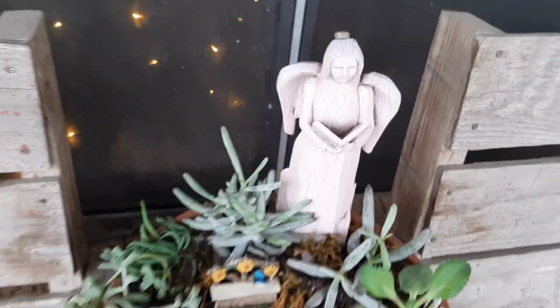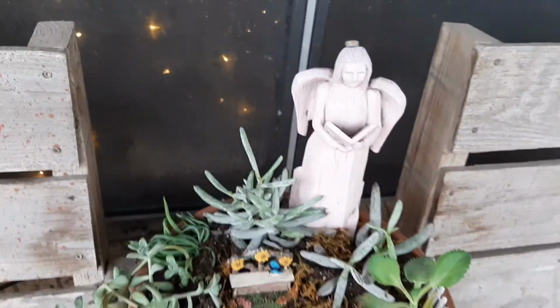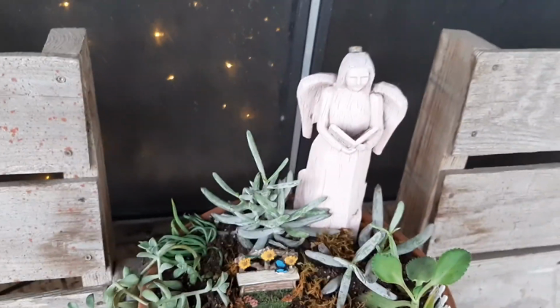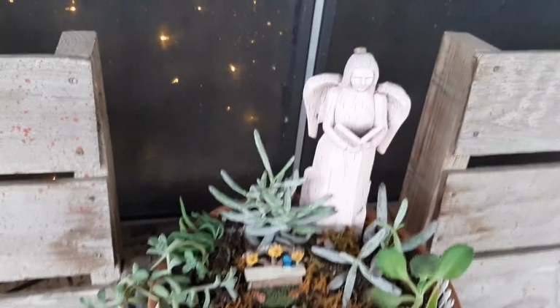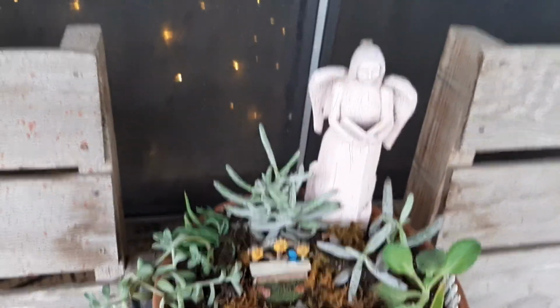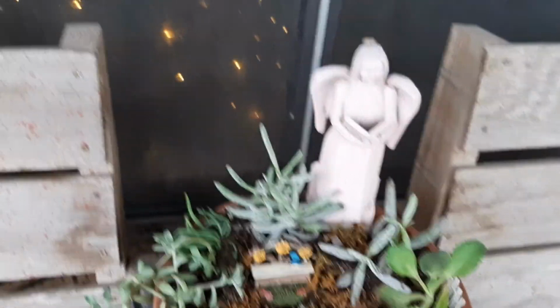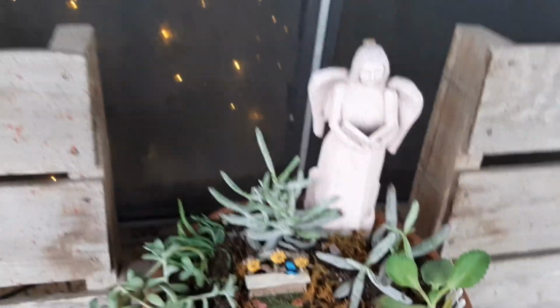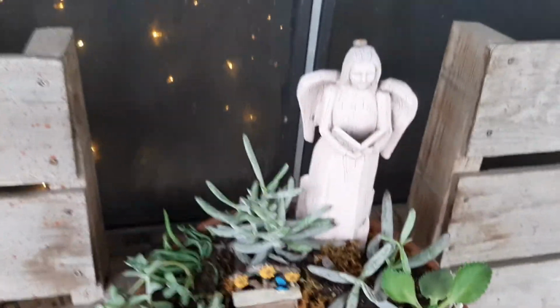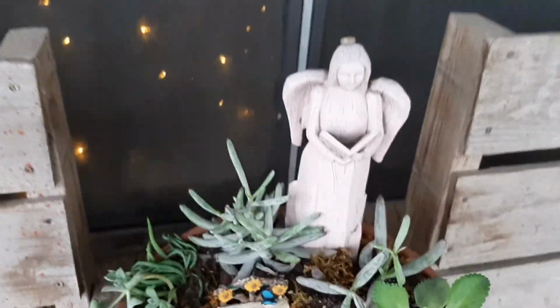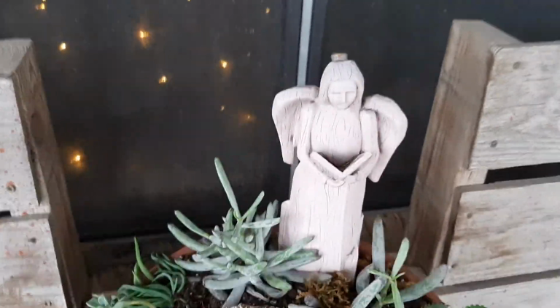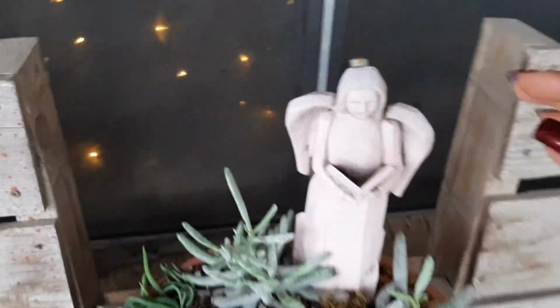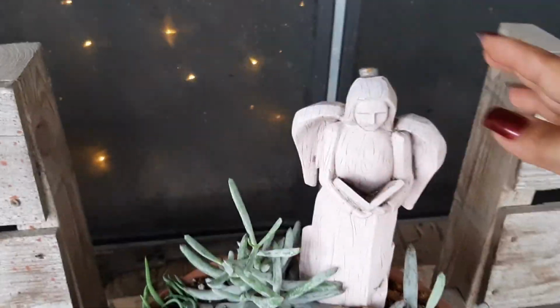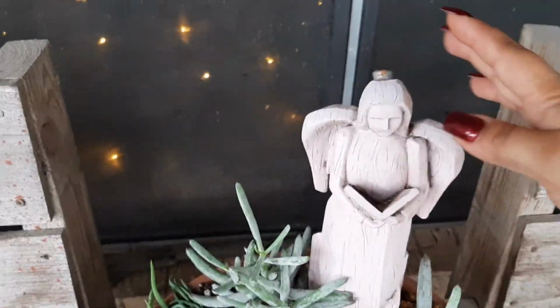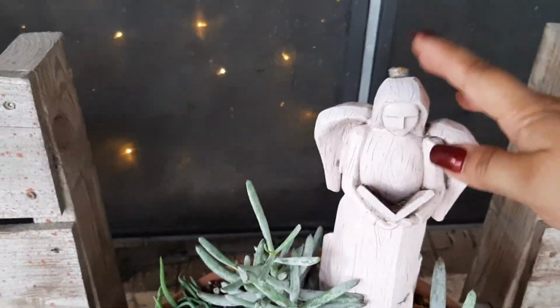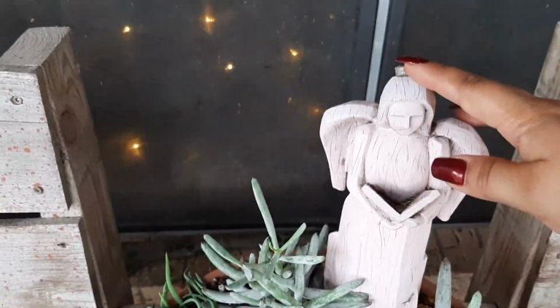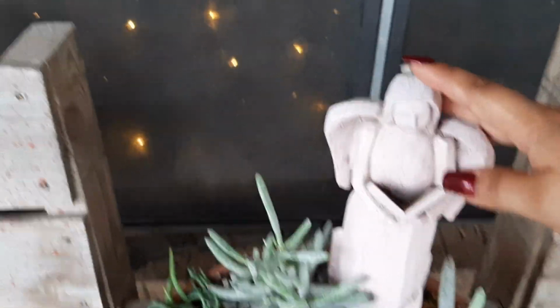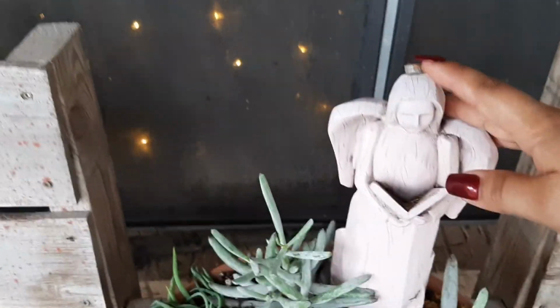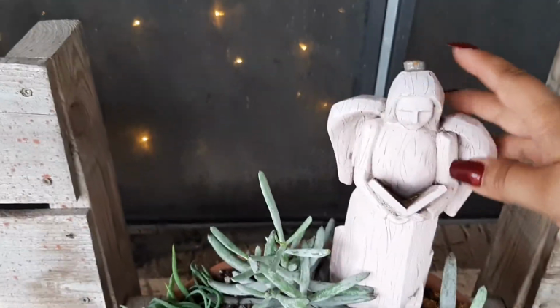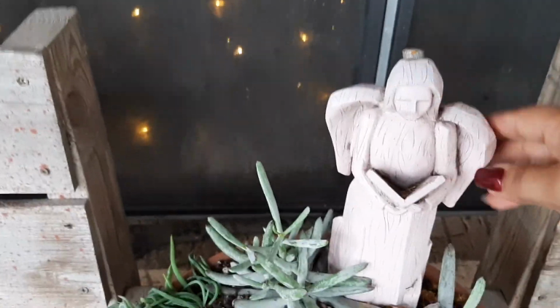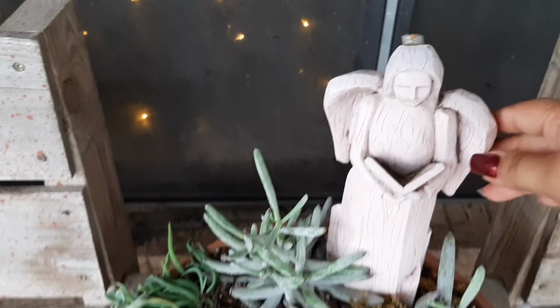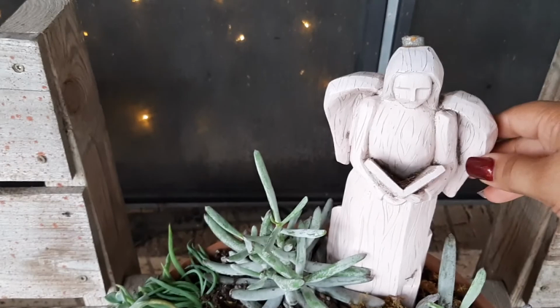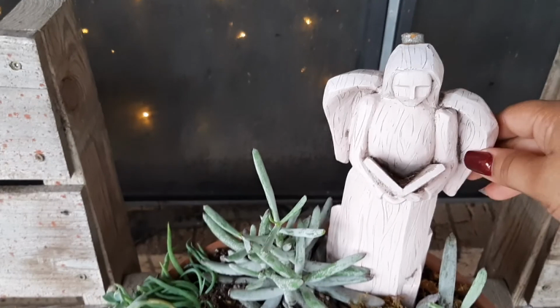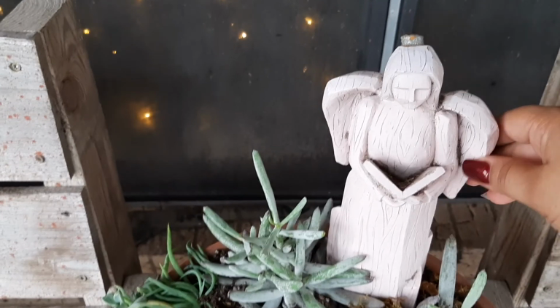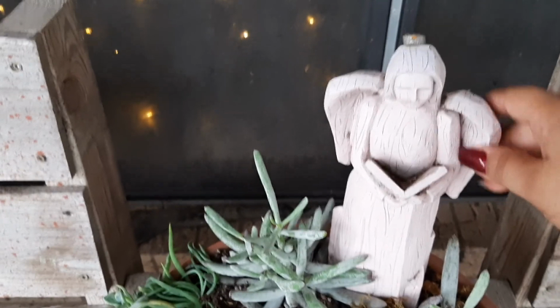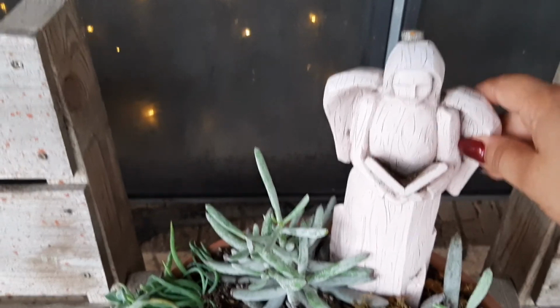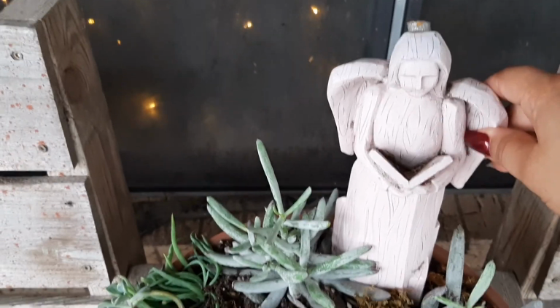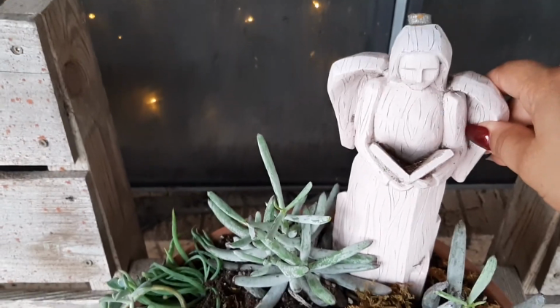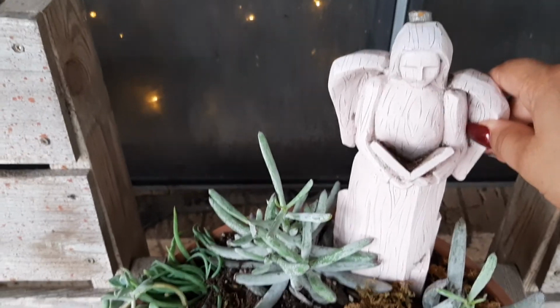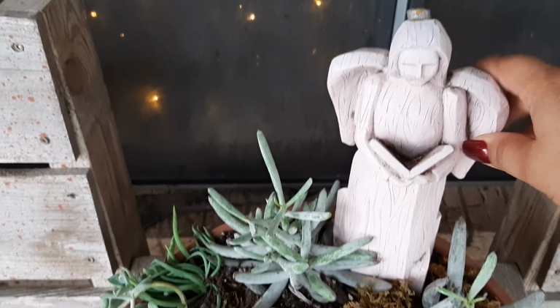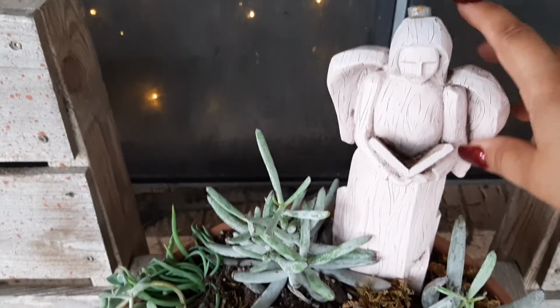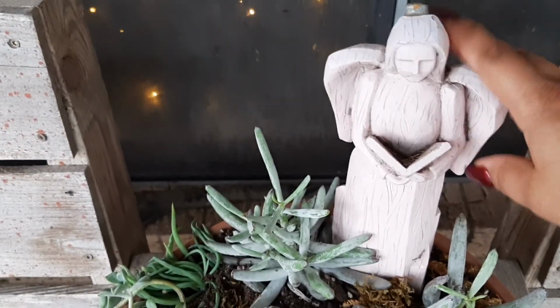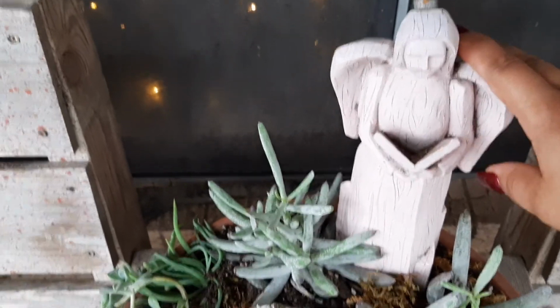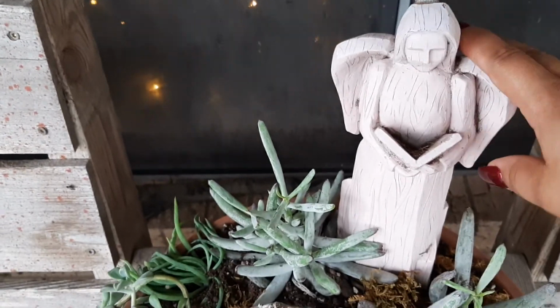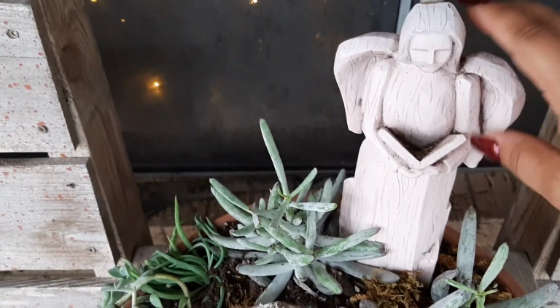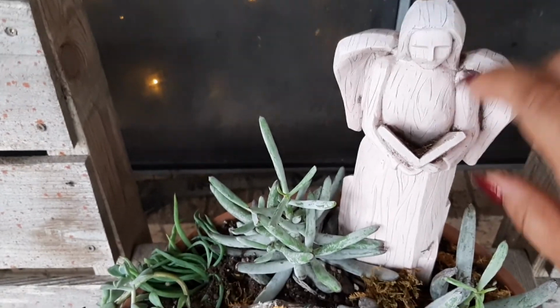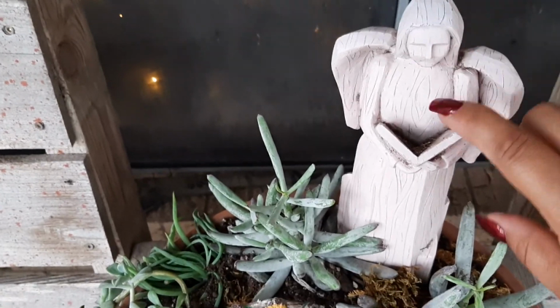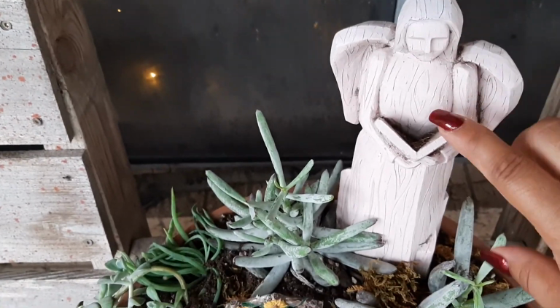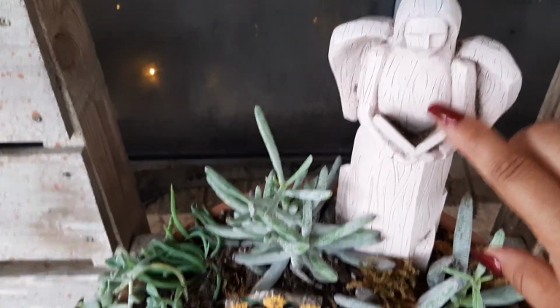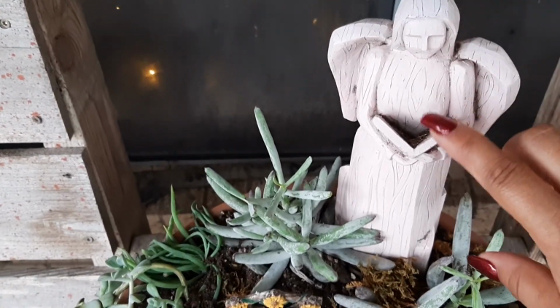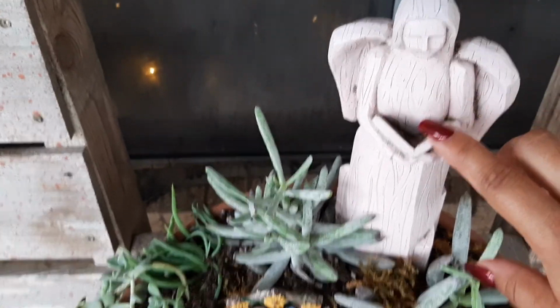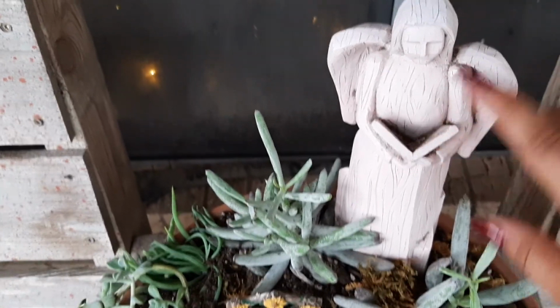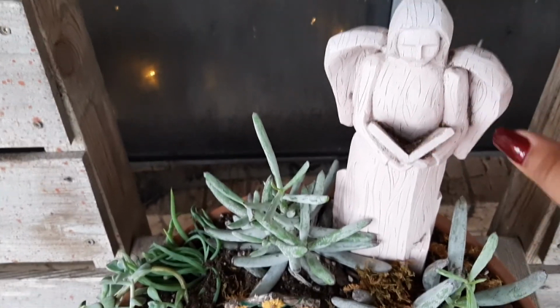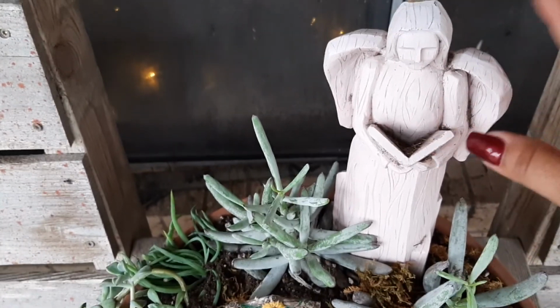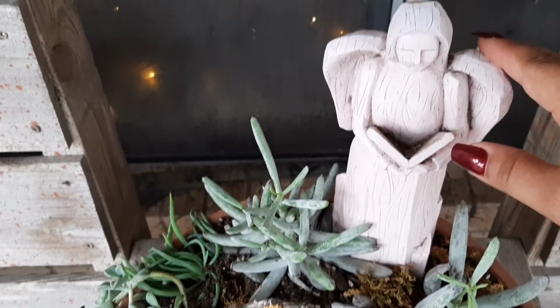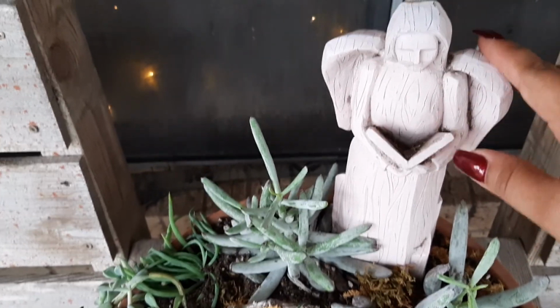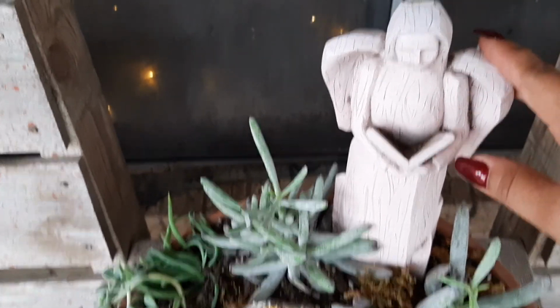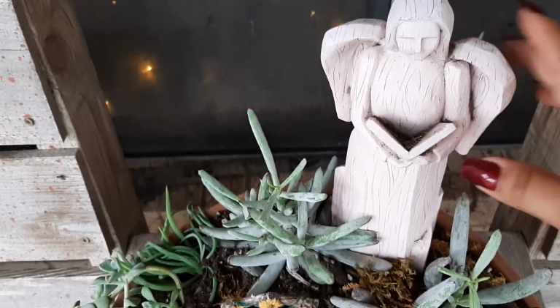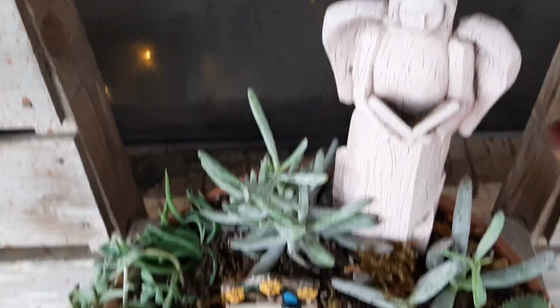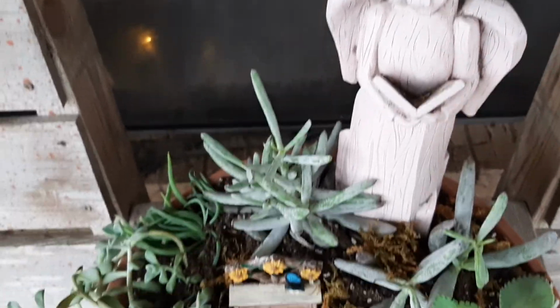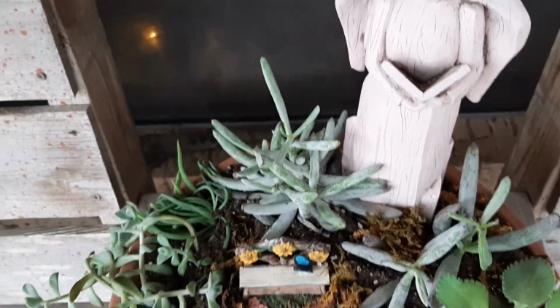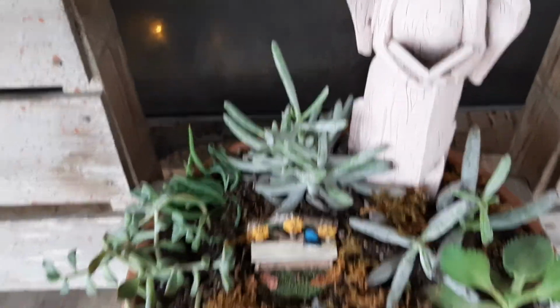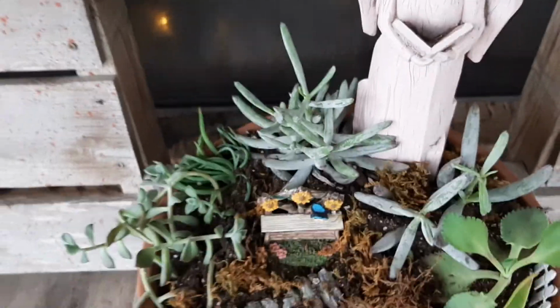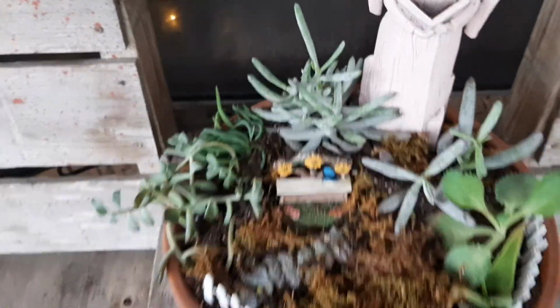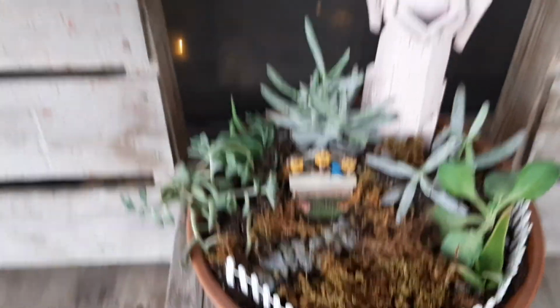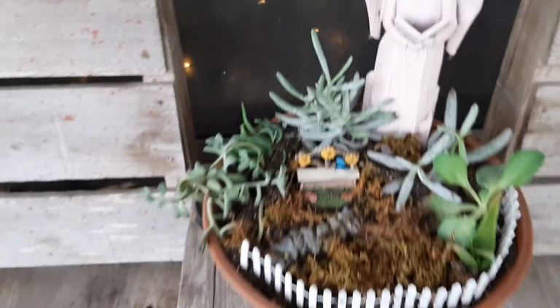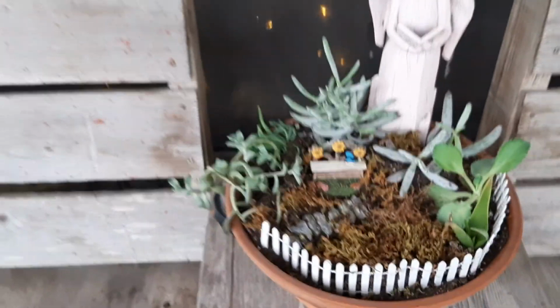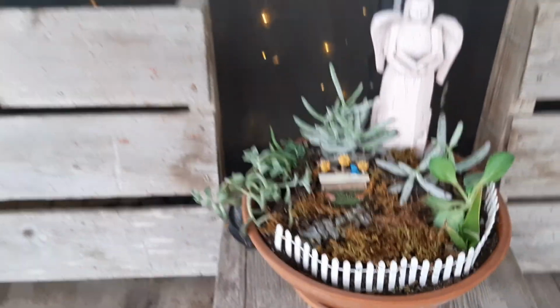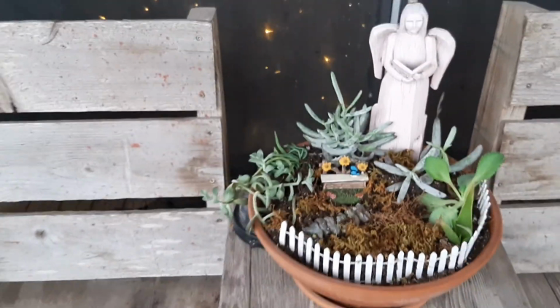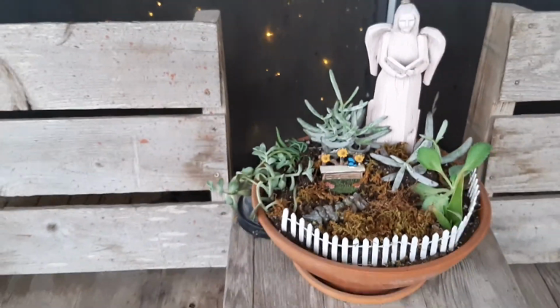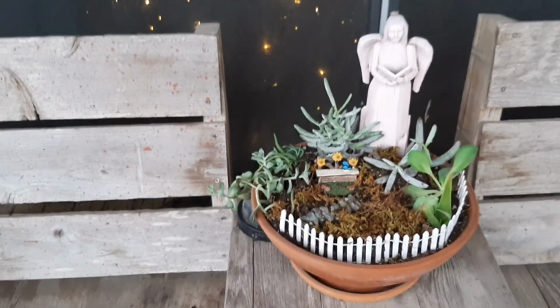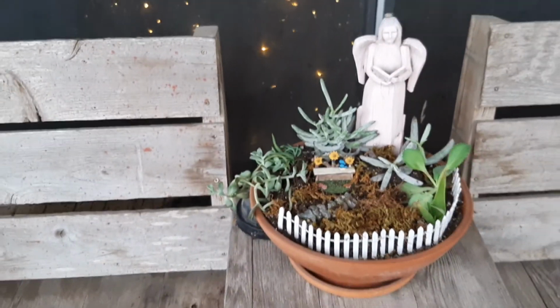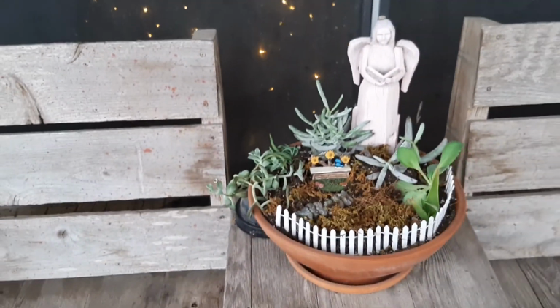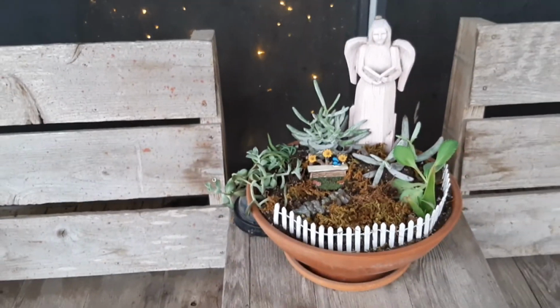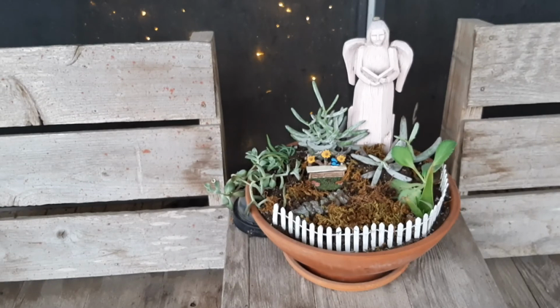I've had this little statue angel for a while, so I thought I'd put her here. She looks like she's reading a book. I think she looks super cute.